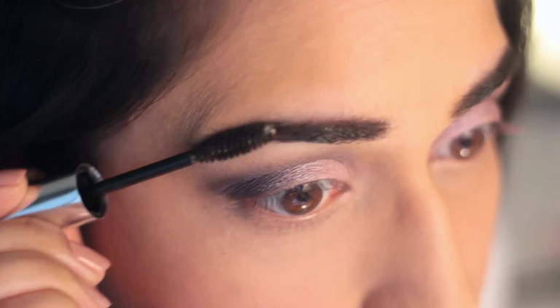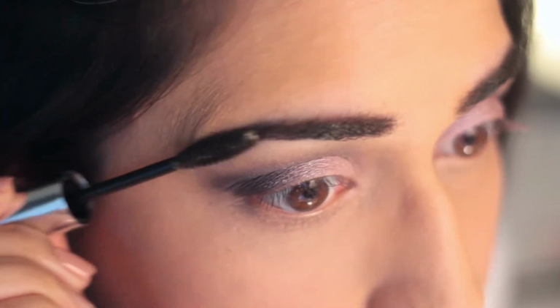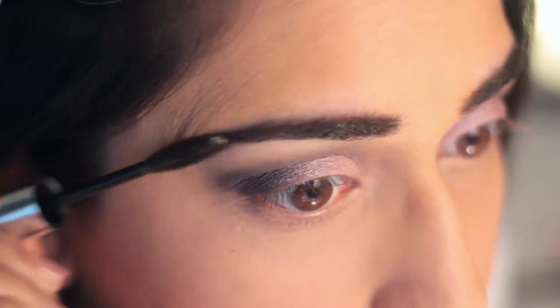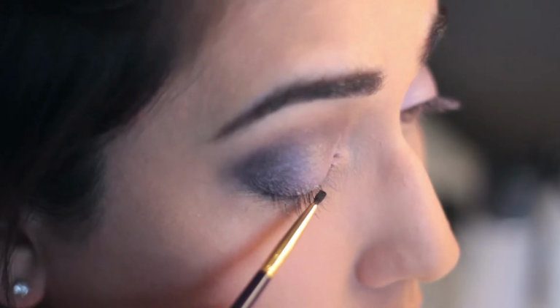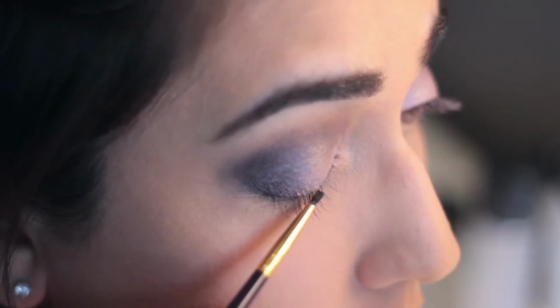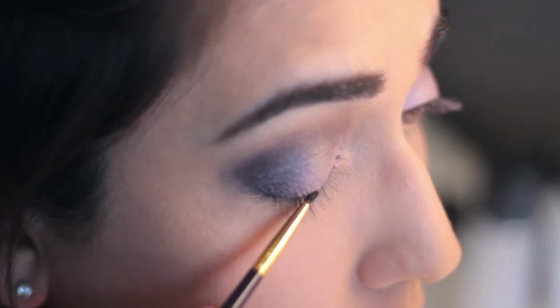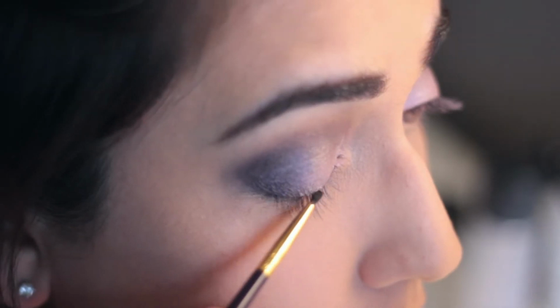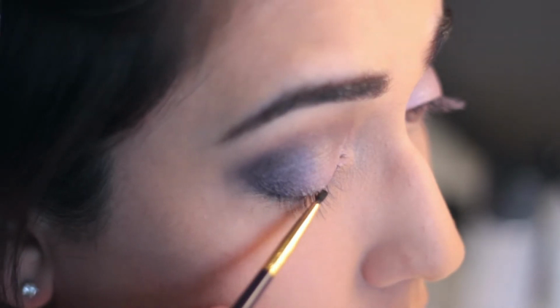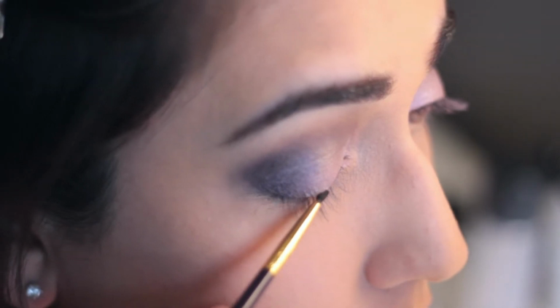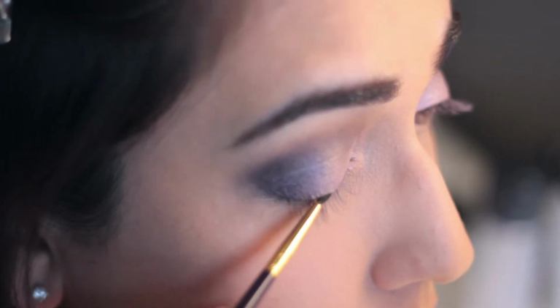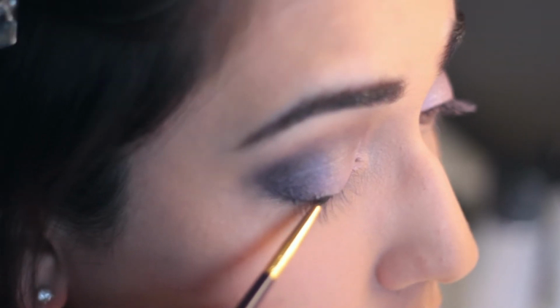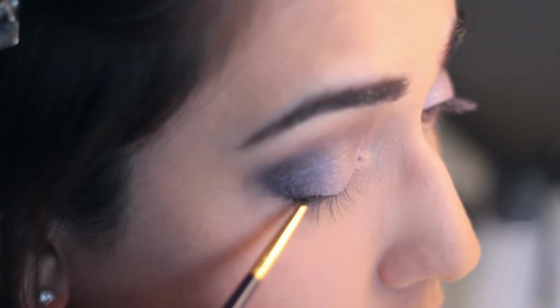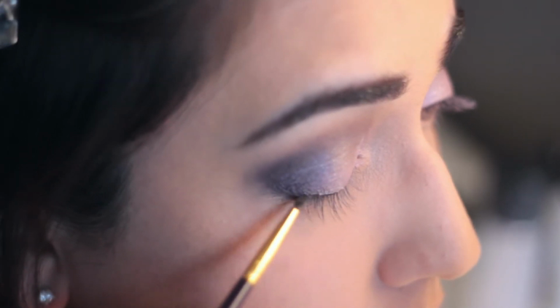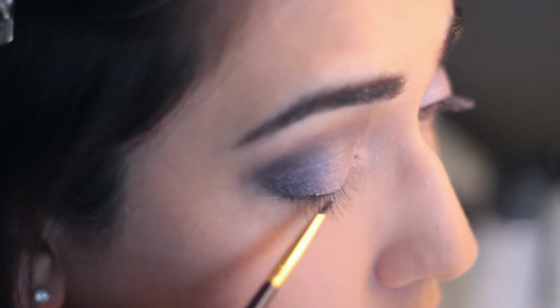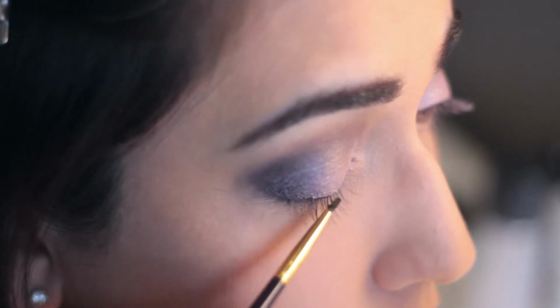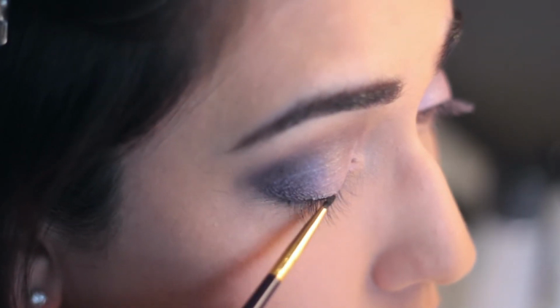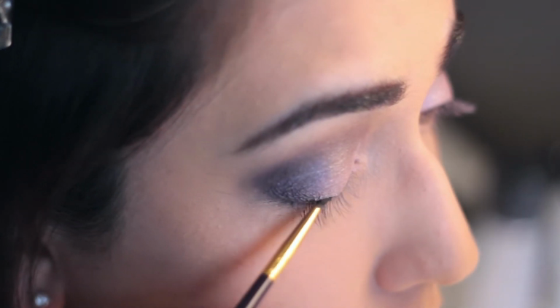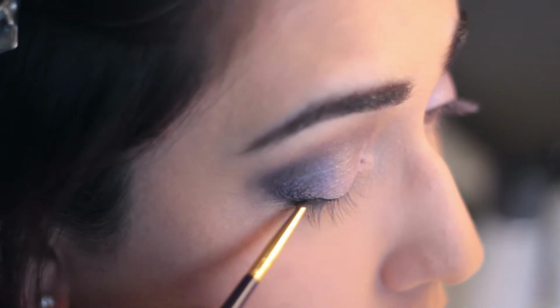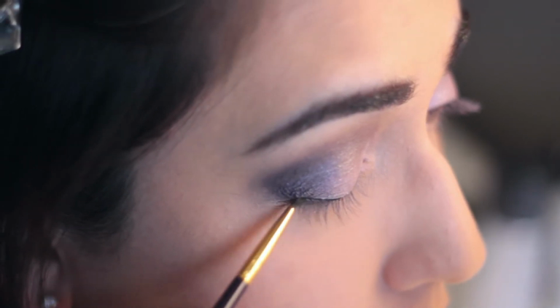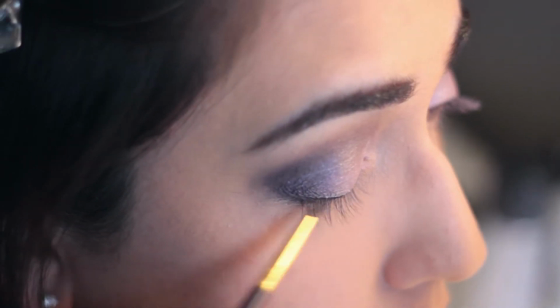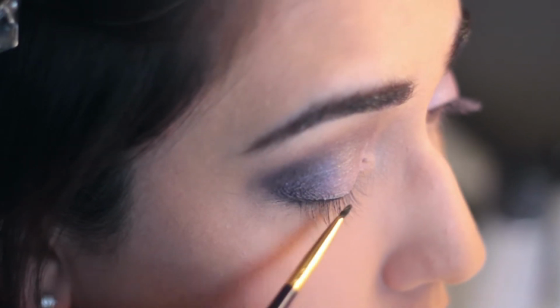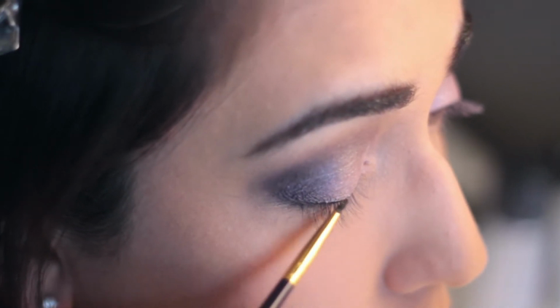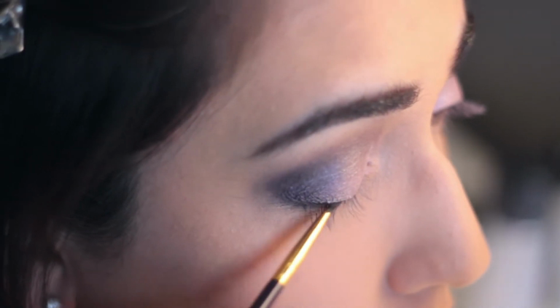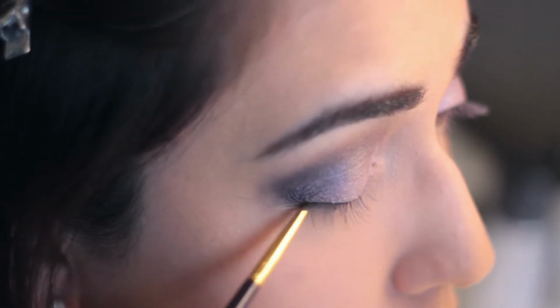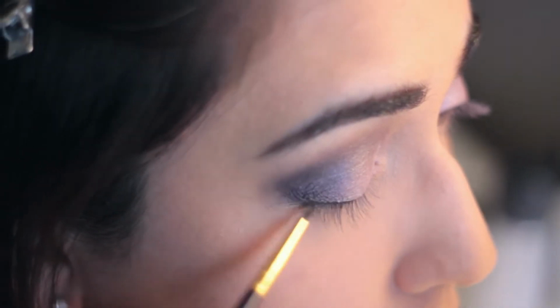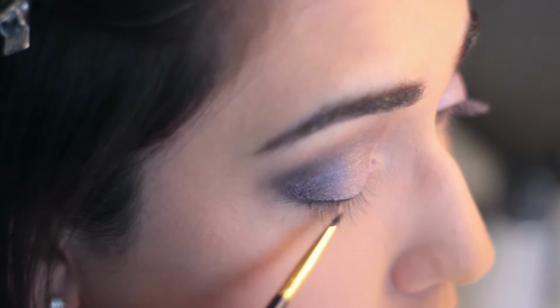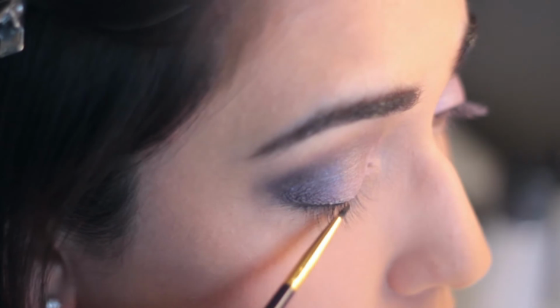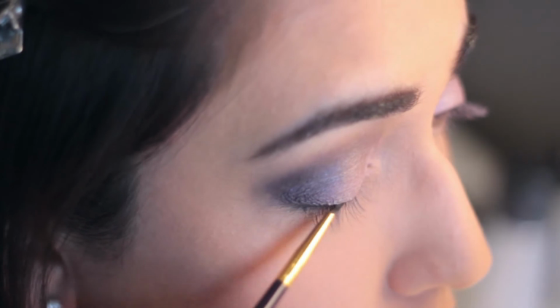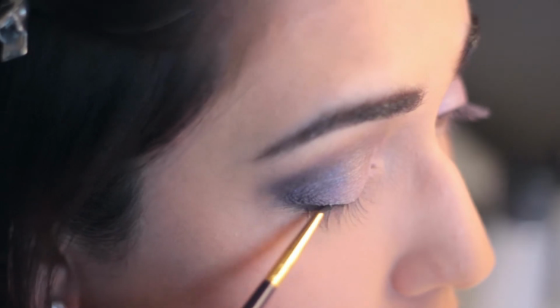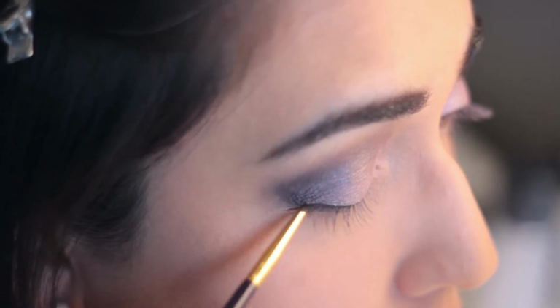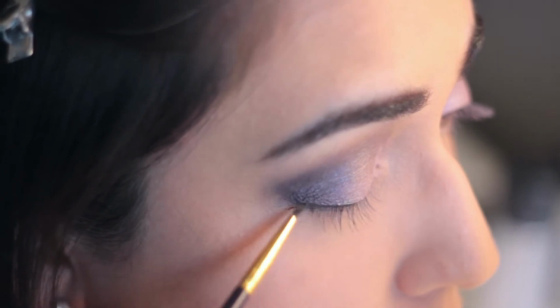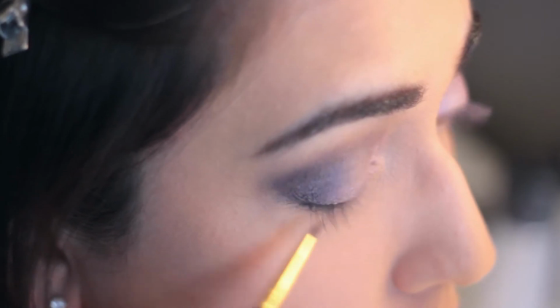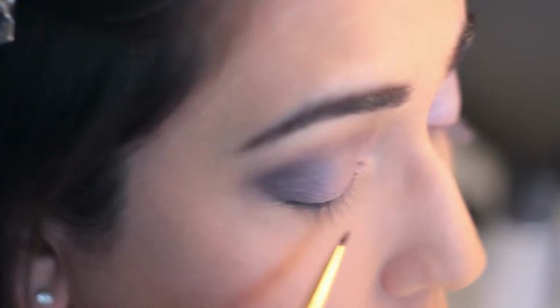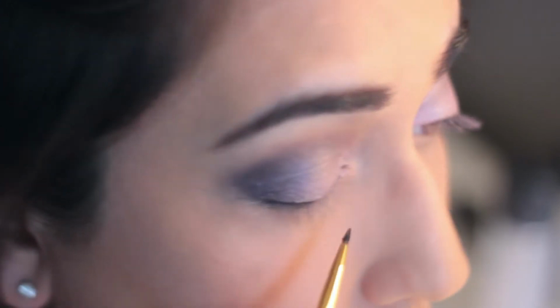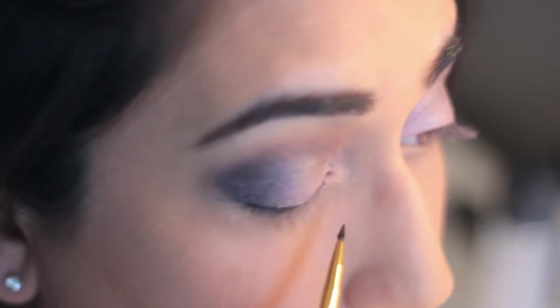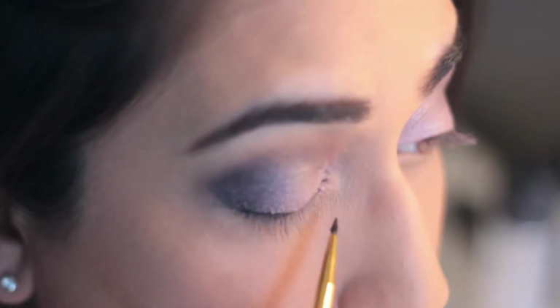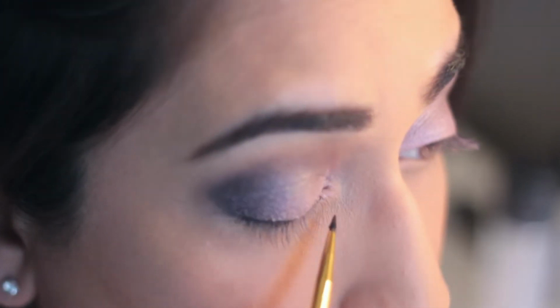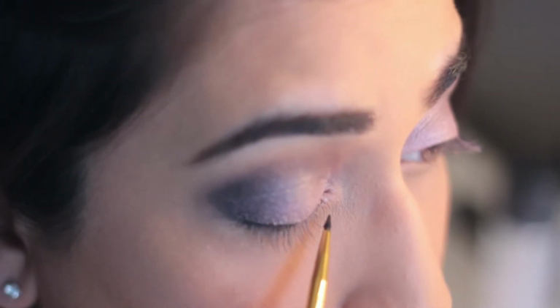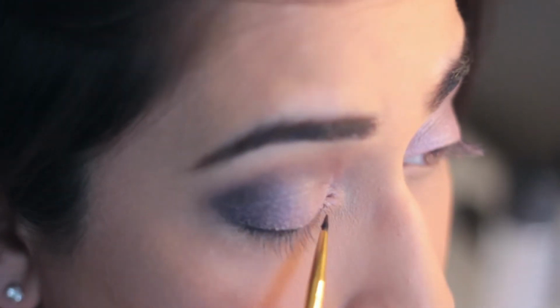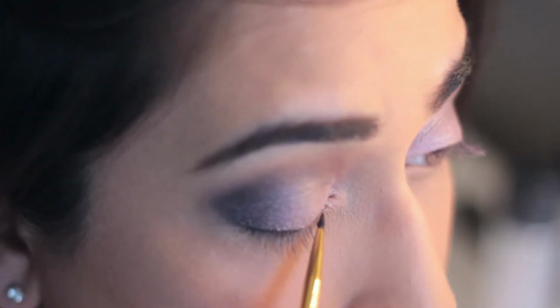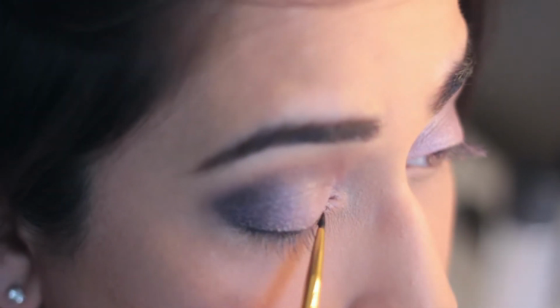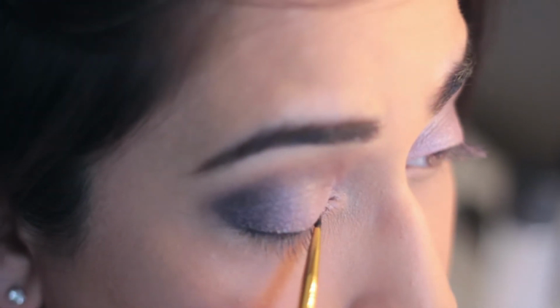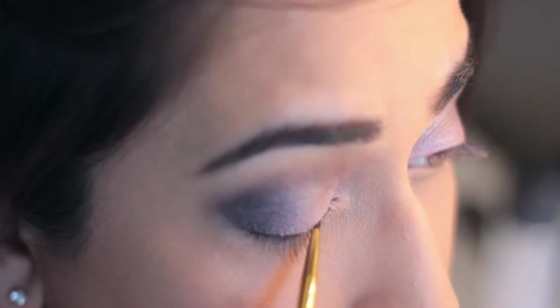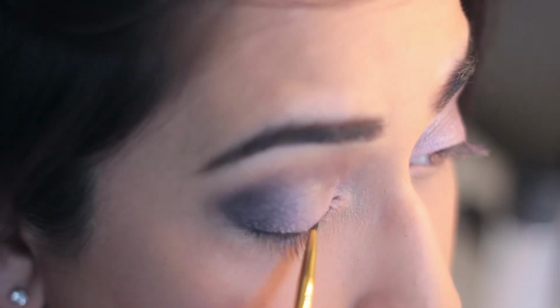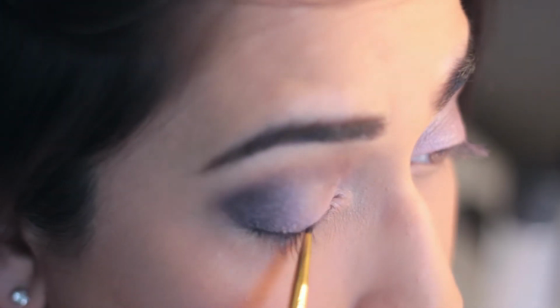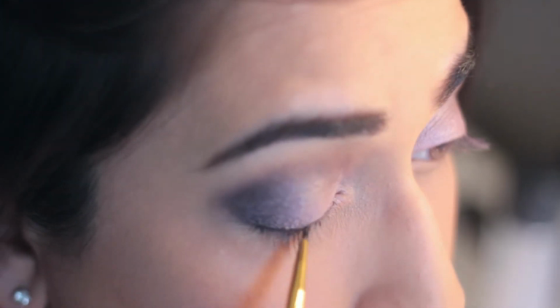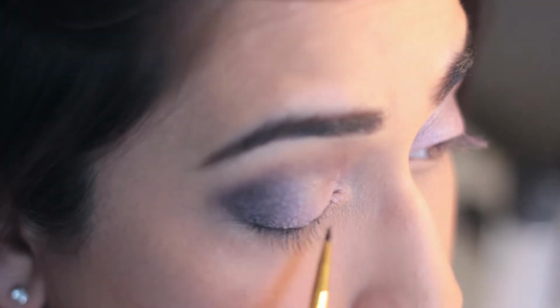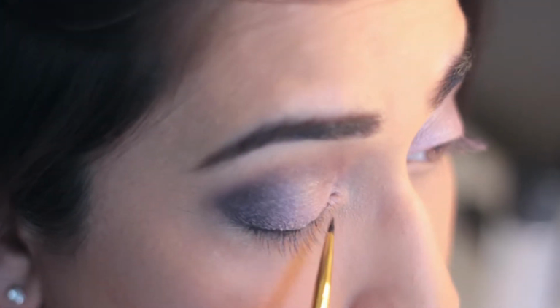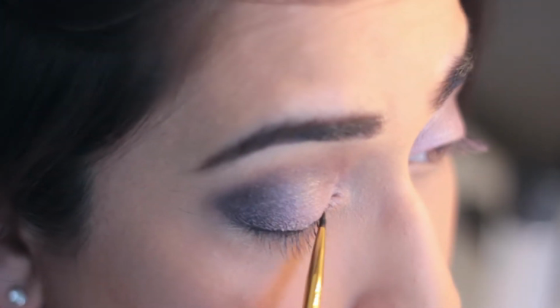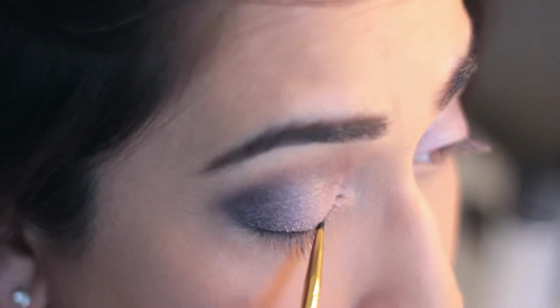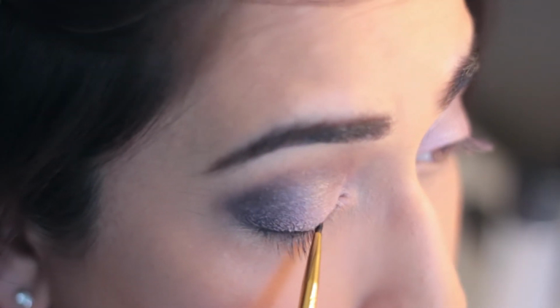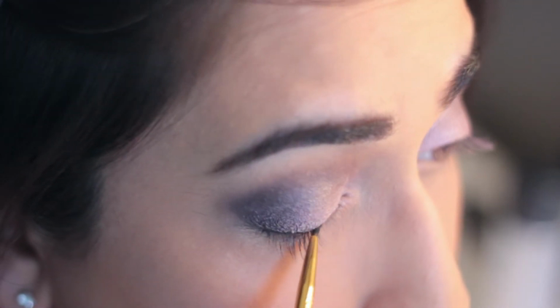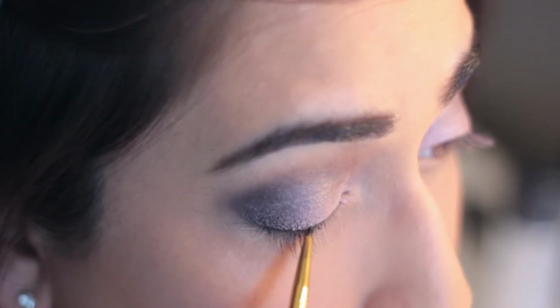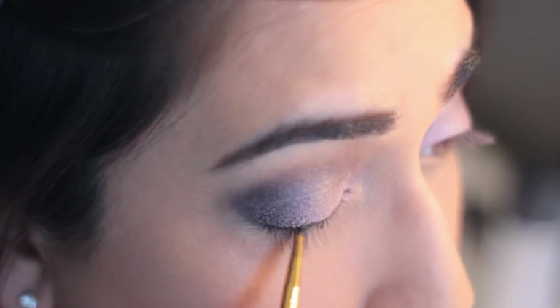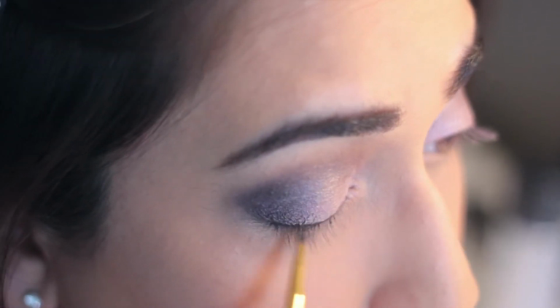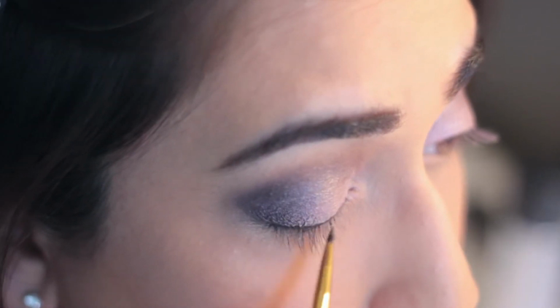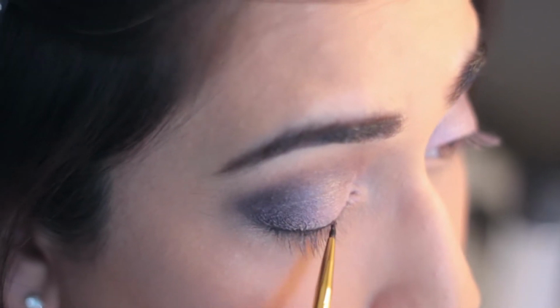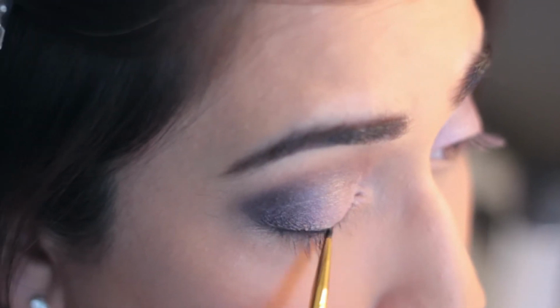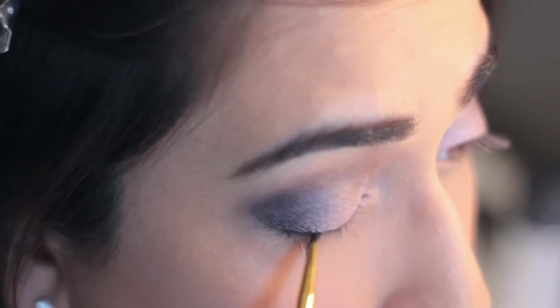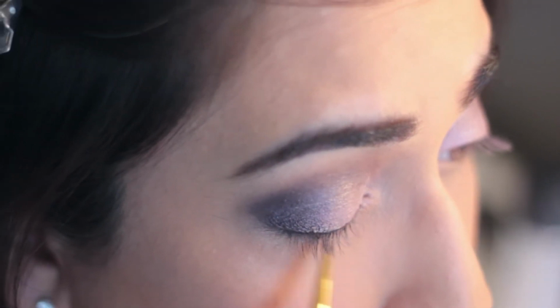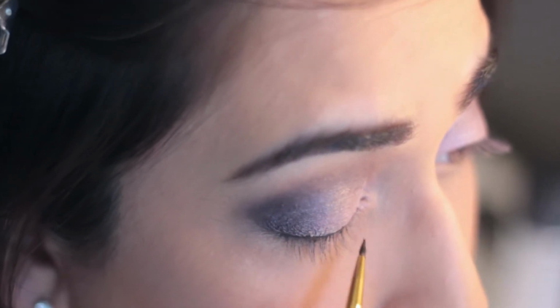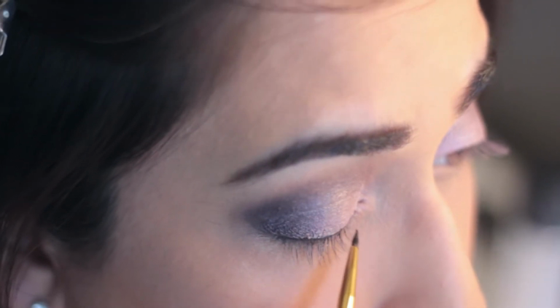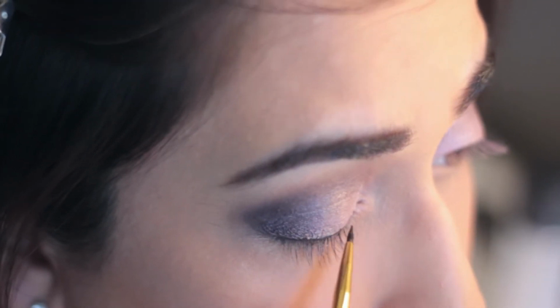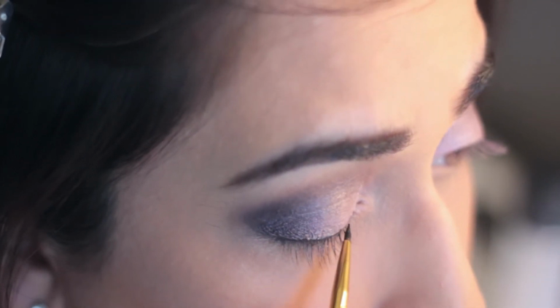To line my eyes, I'm using Black Track Fluid Line Liner by MAC and I'm using a double-ended Tarte brush.